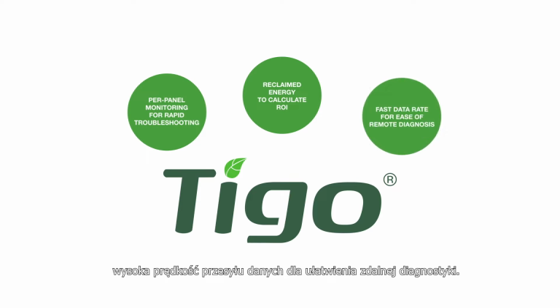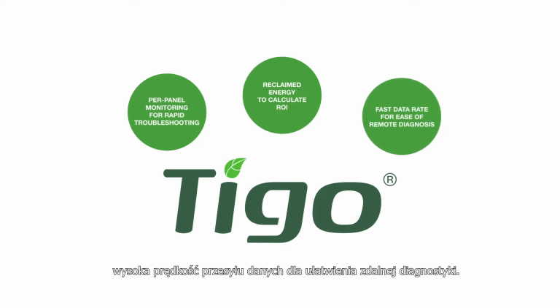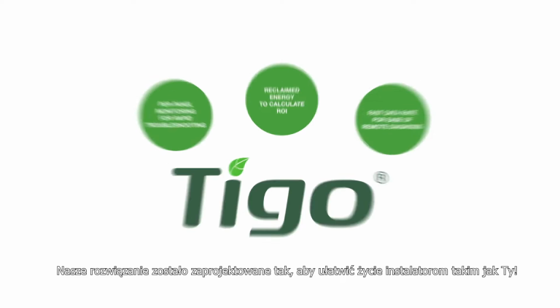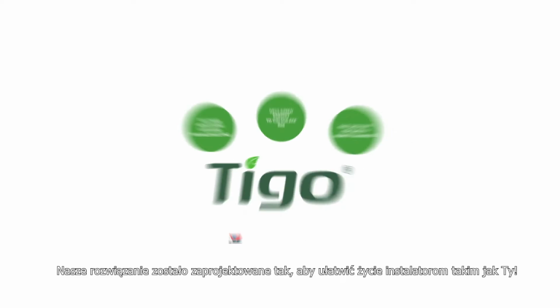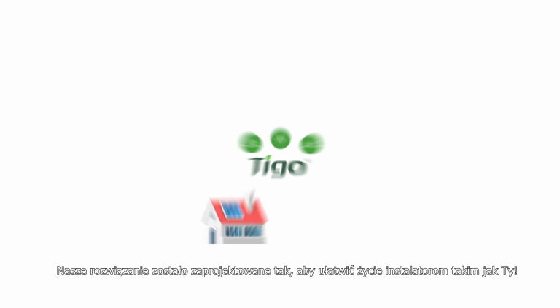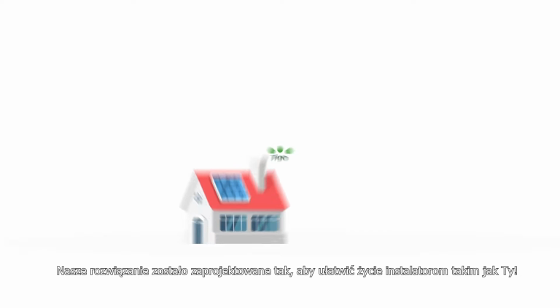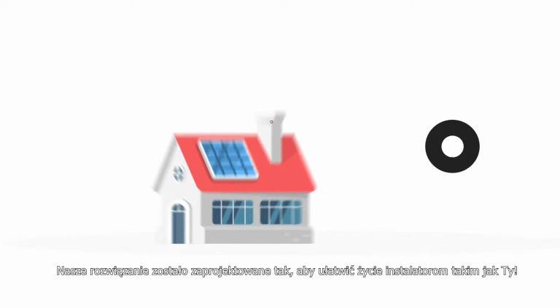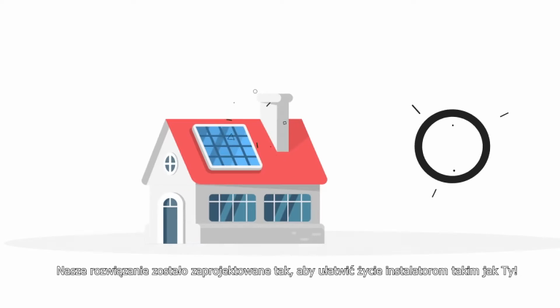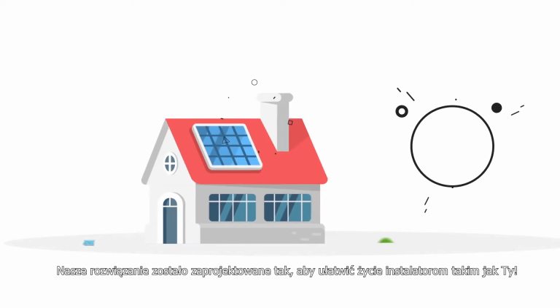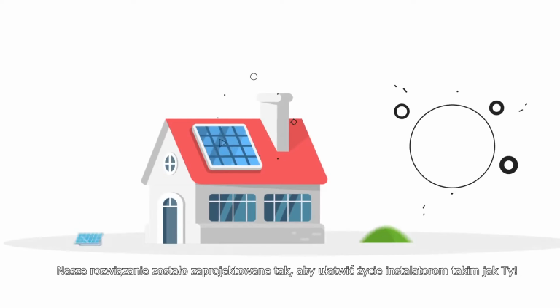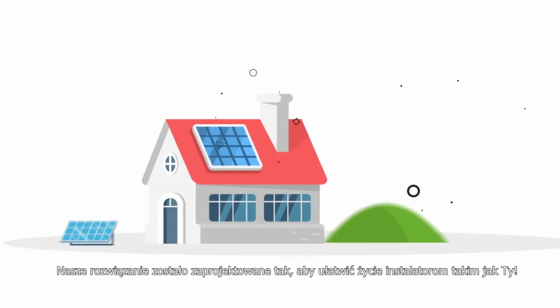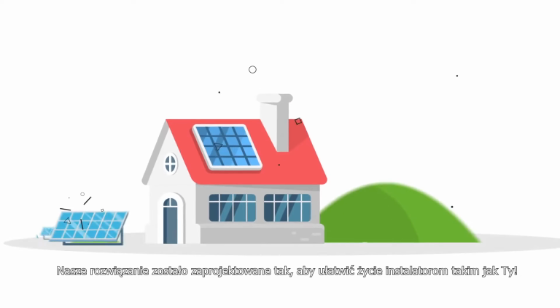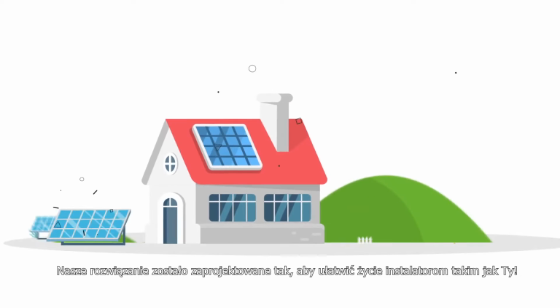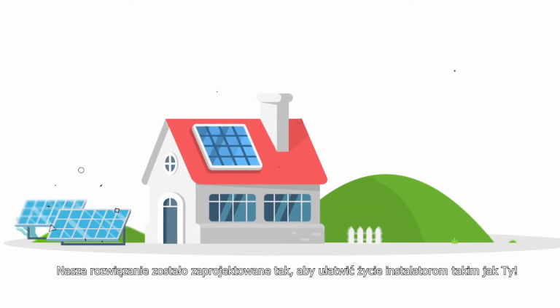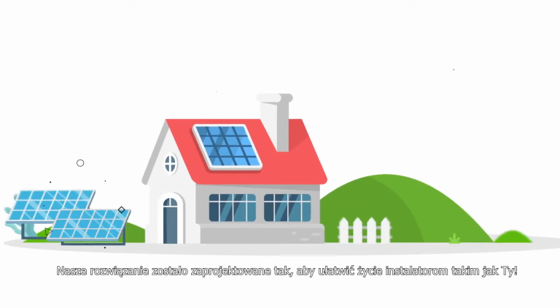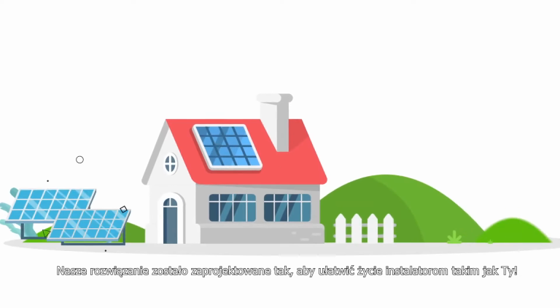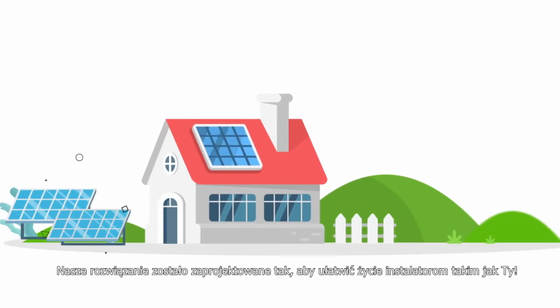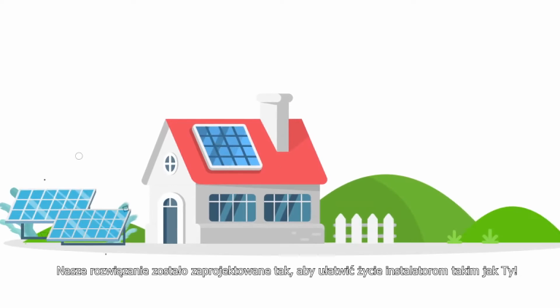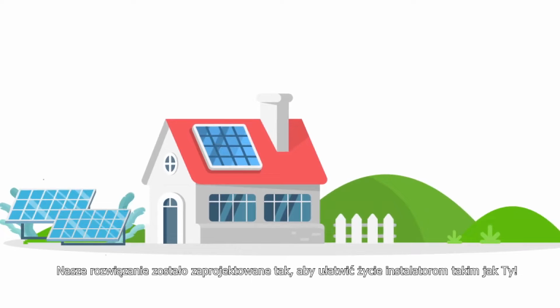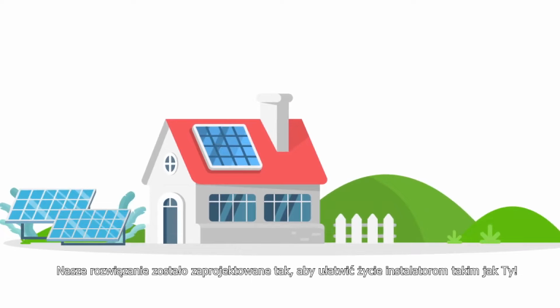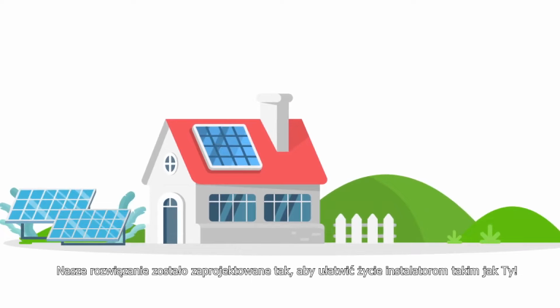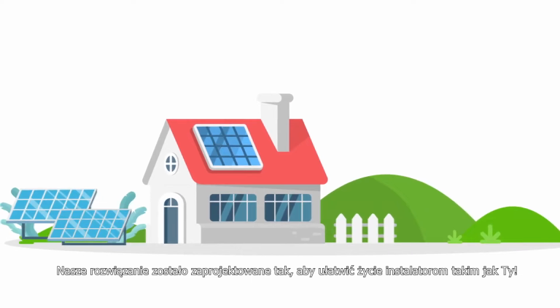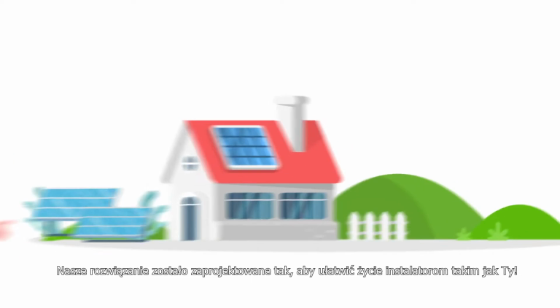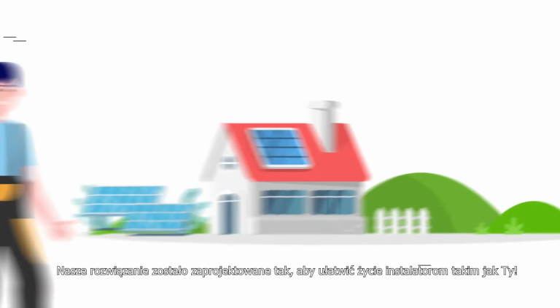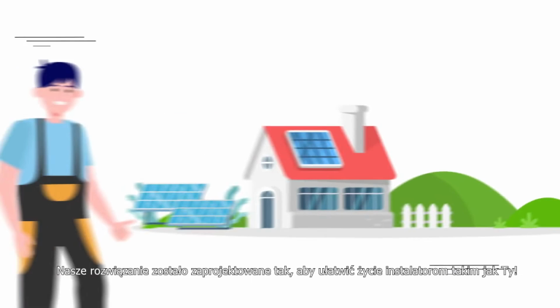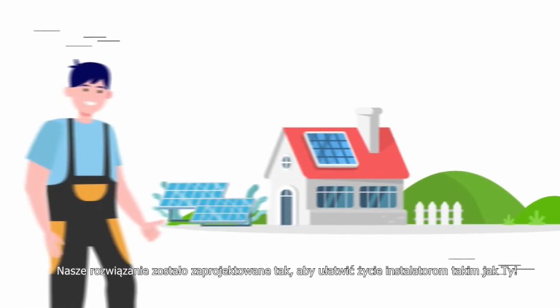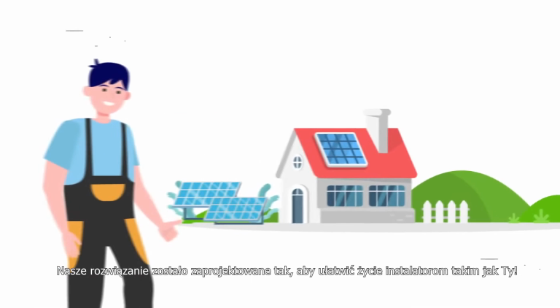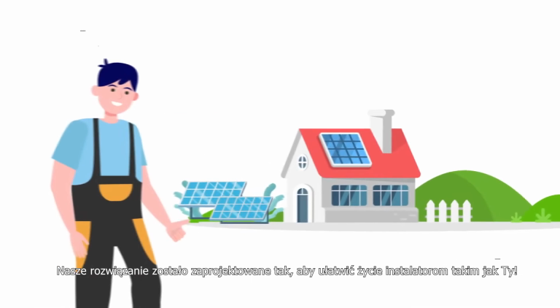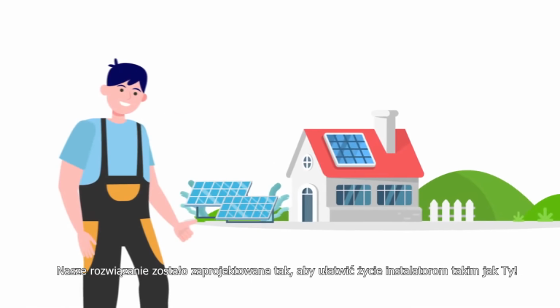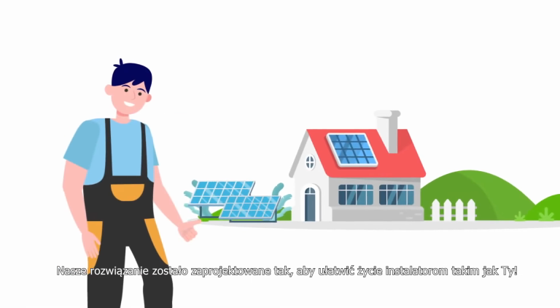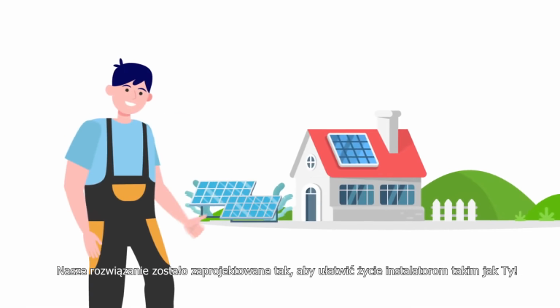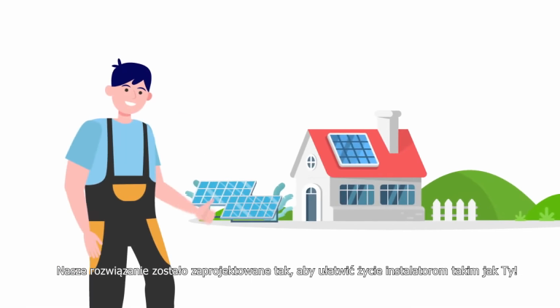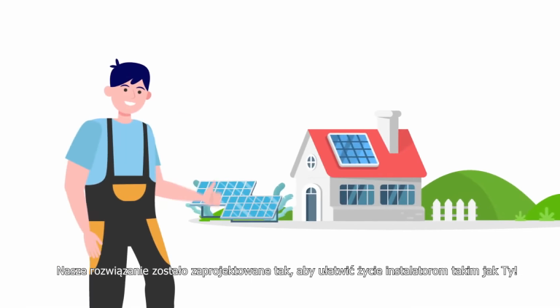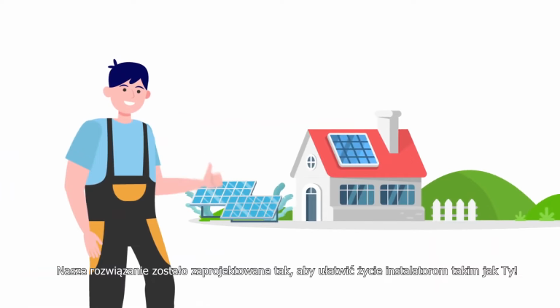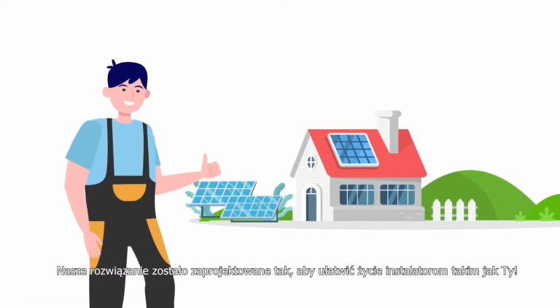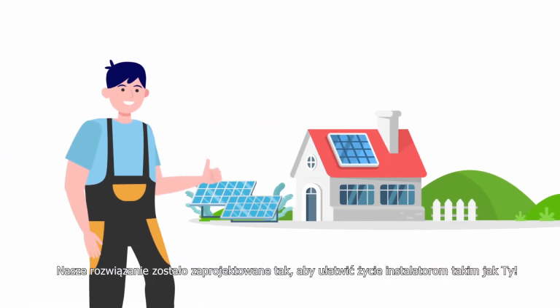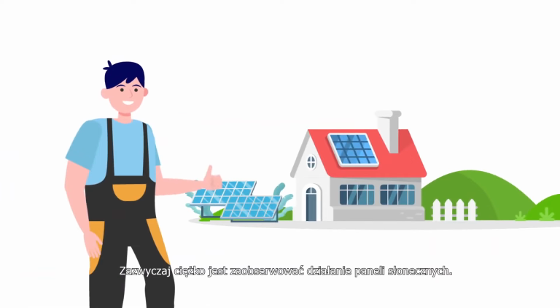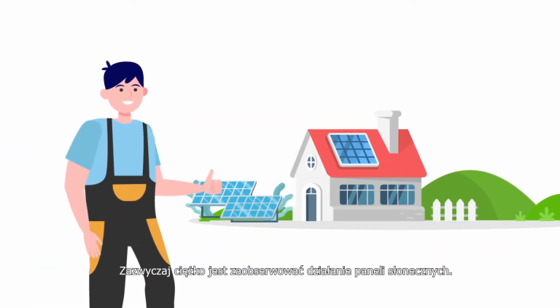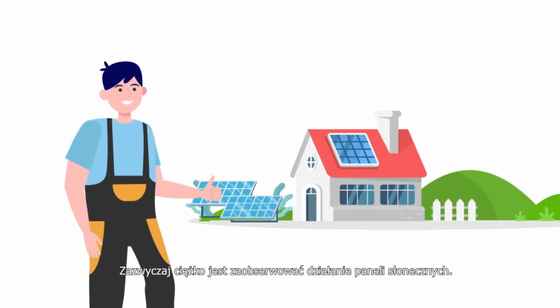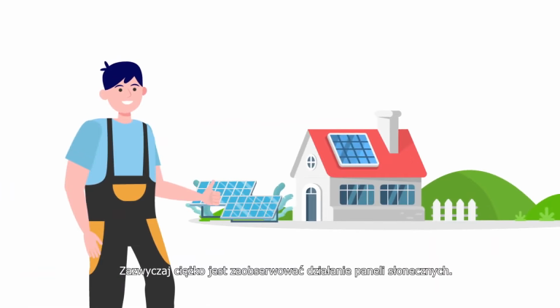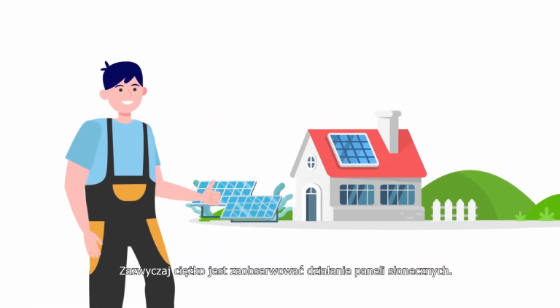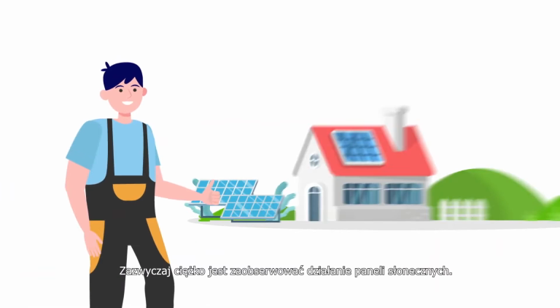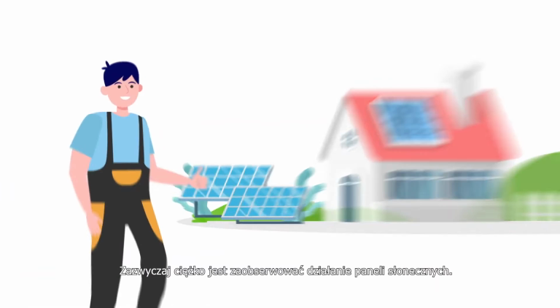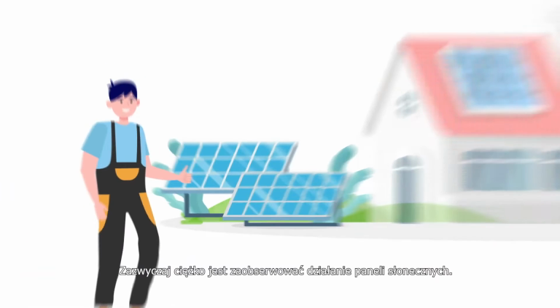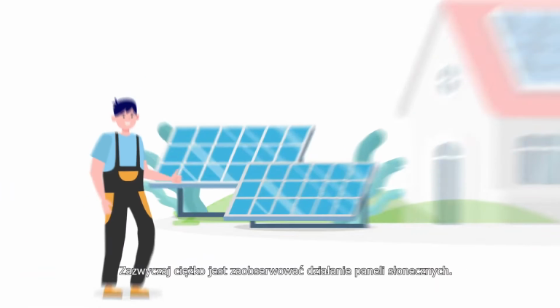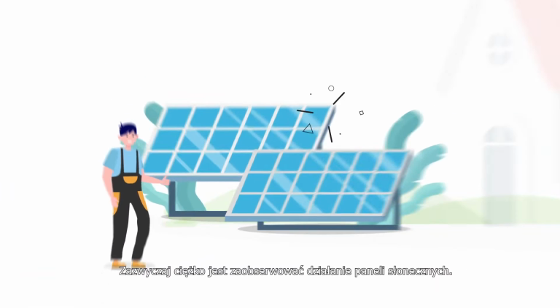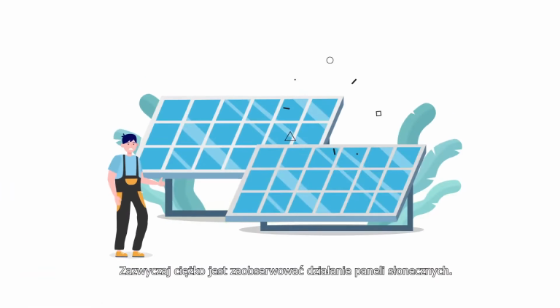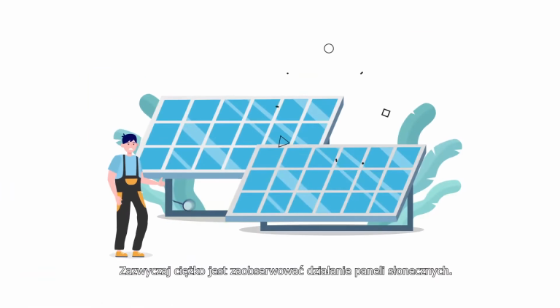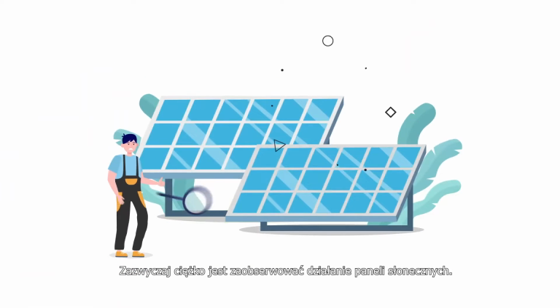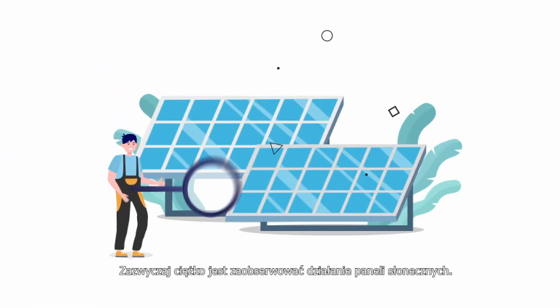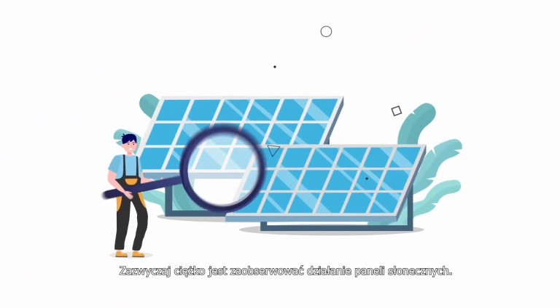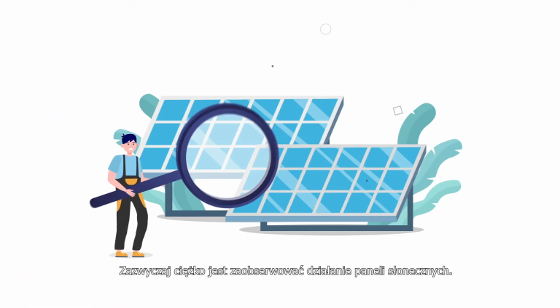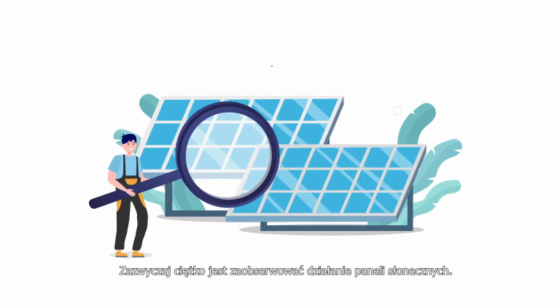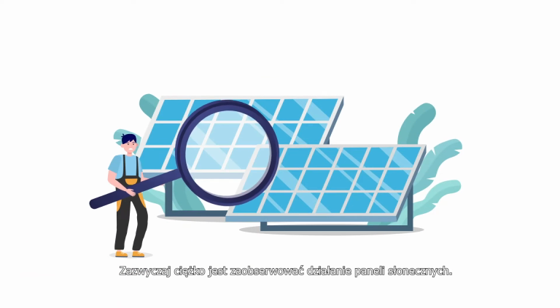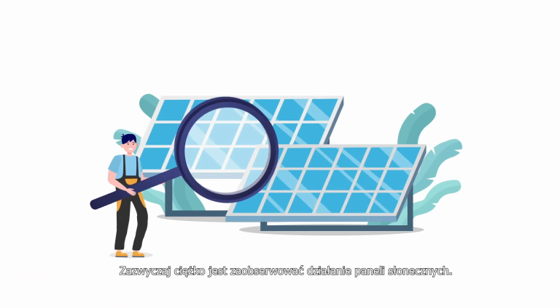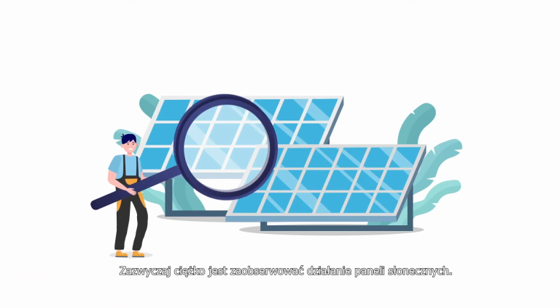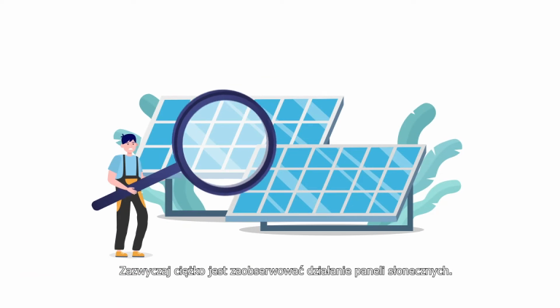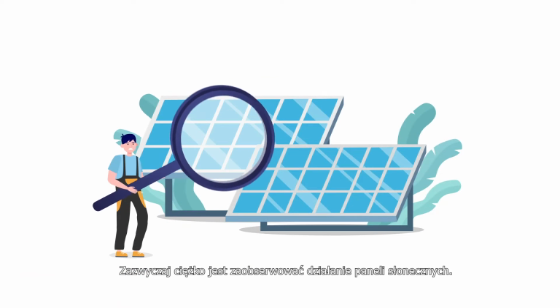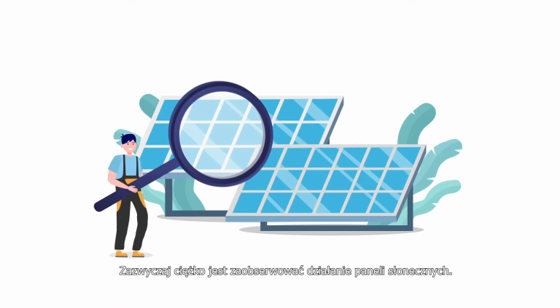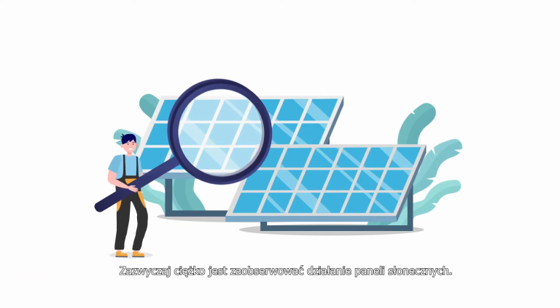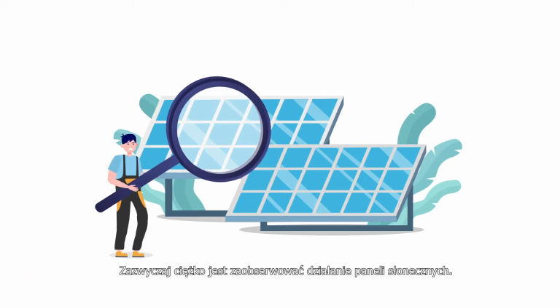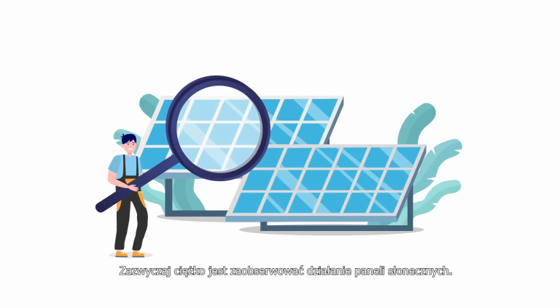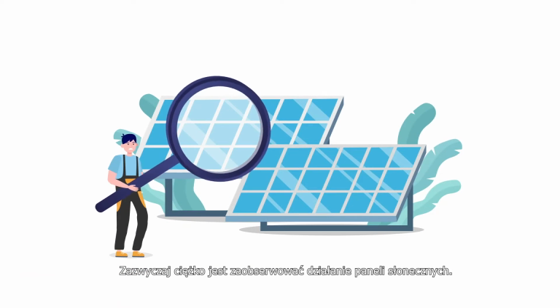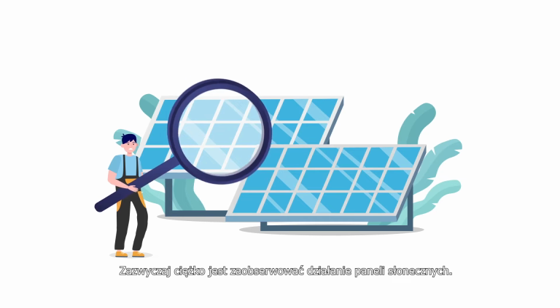Our solution is designed to make life easy for installers like you. Typically, it is difficult to see solar in action.